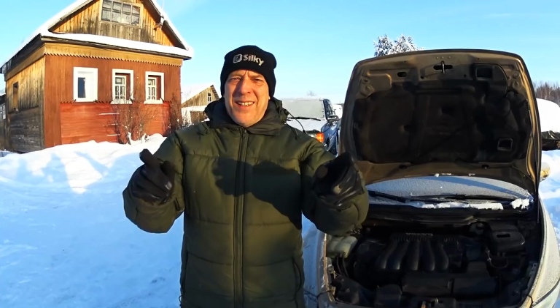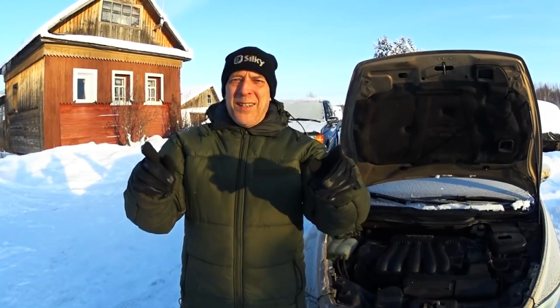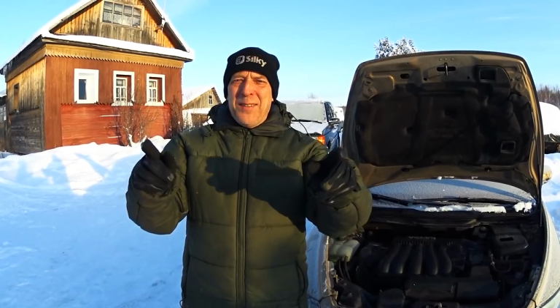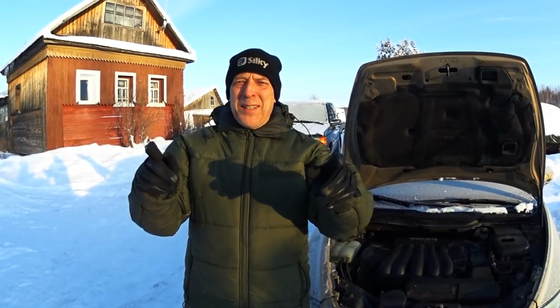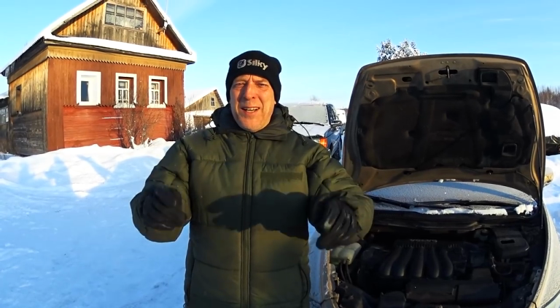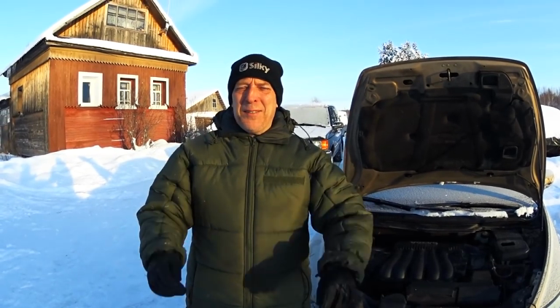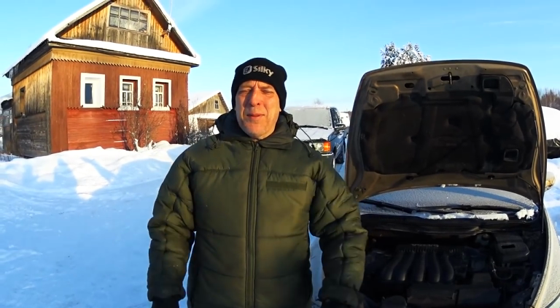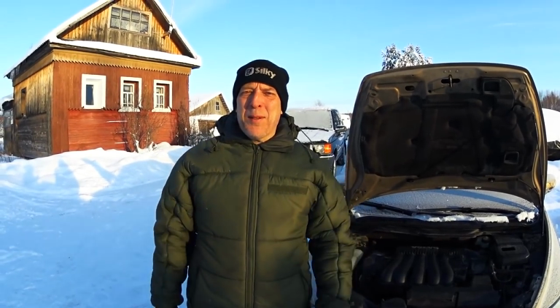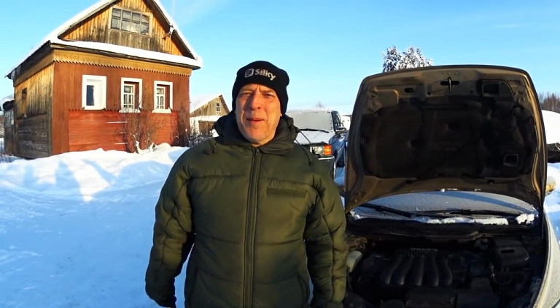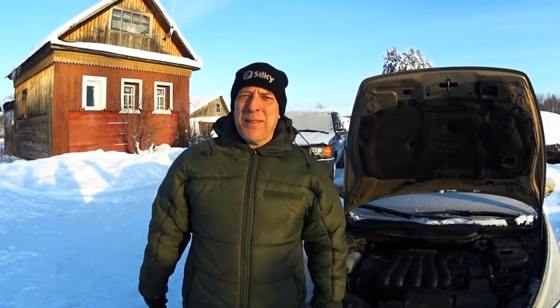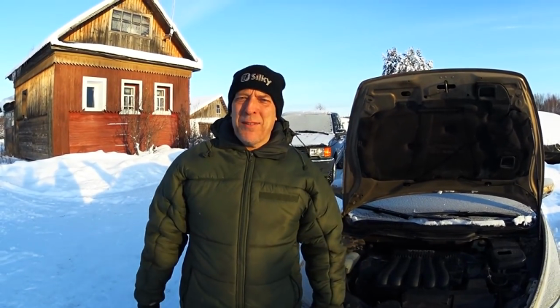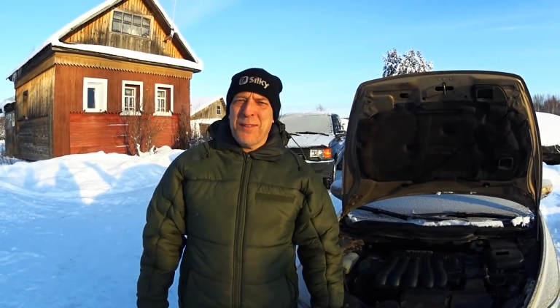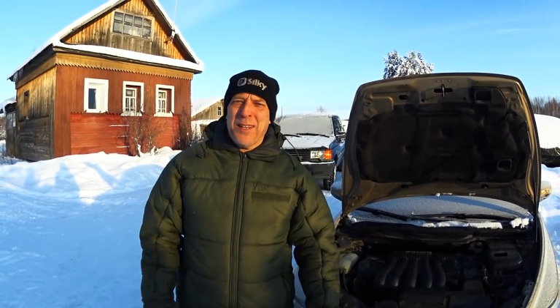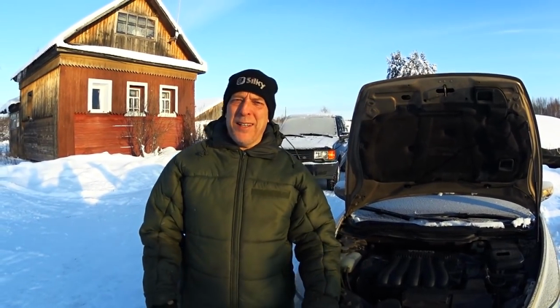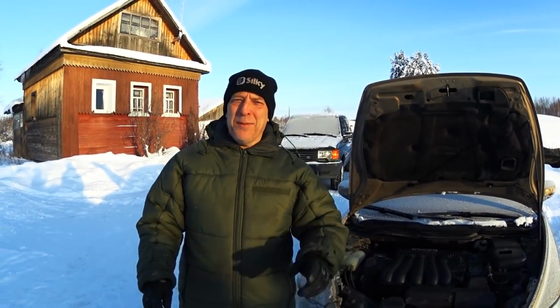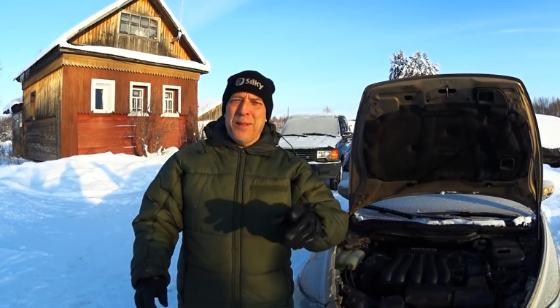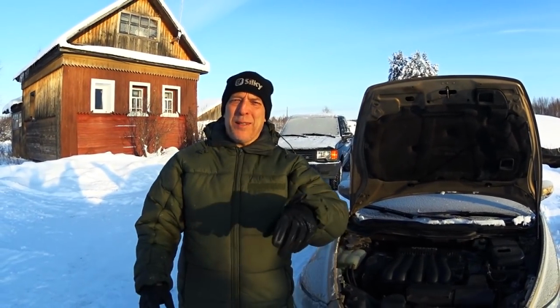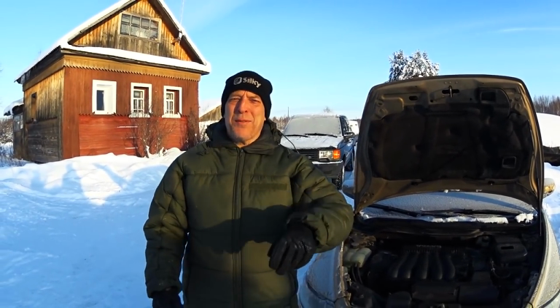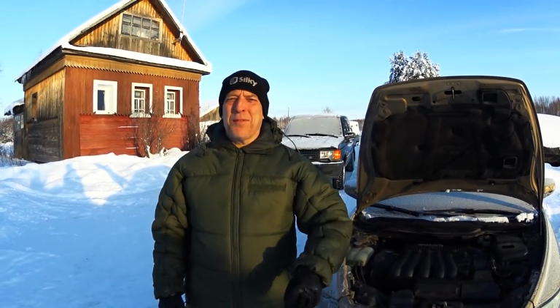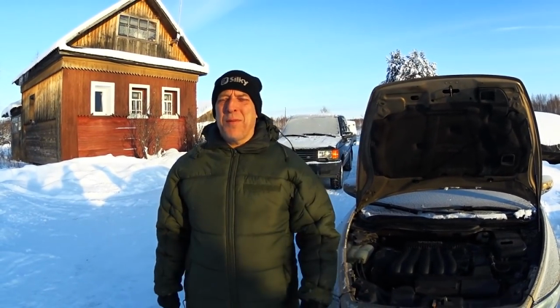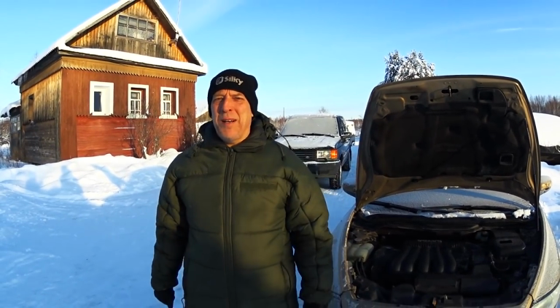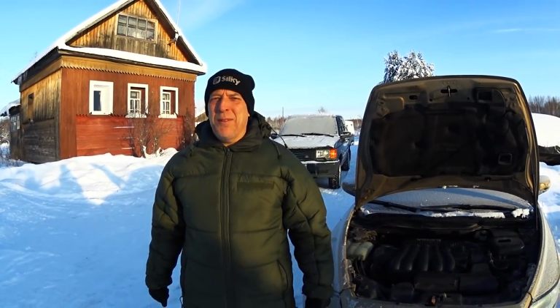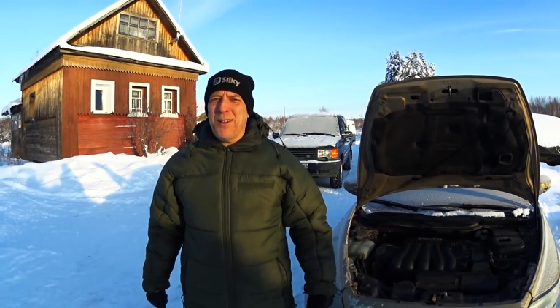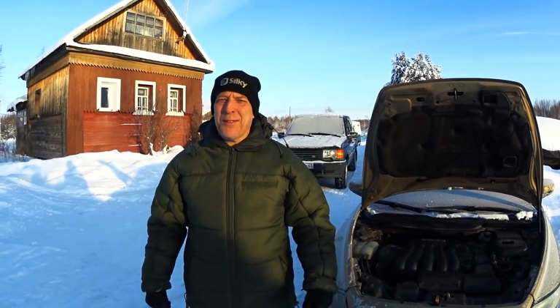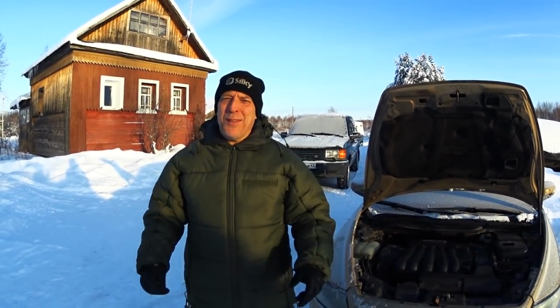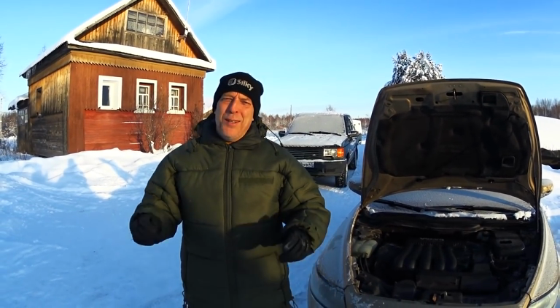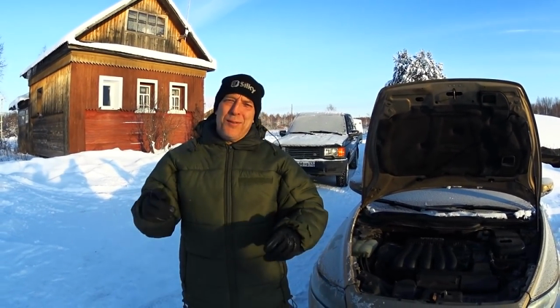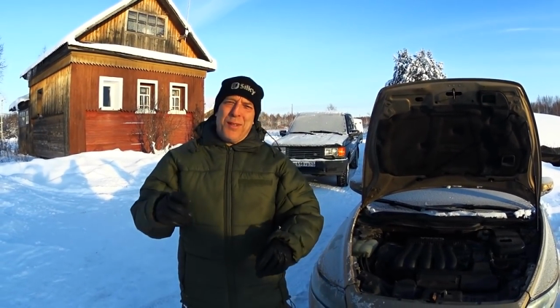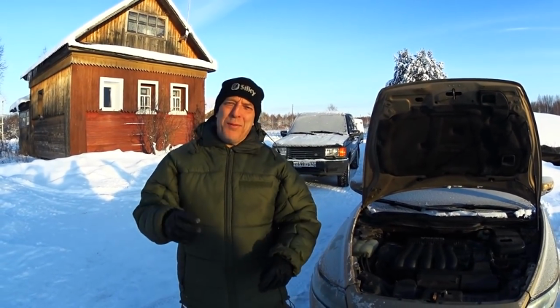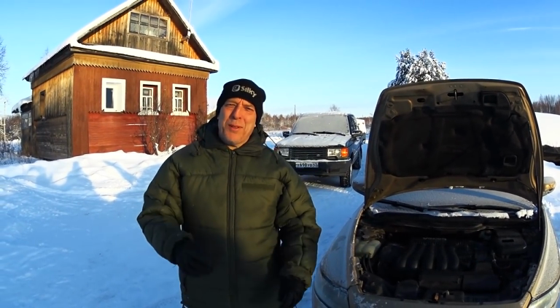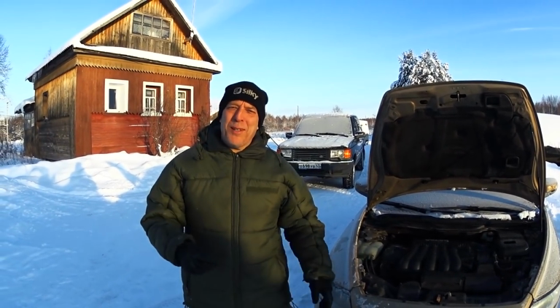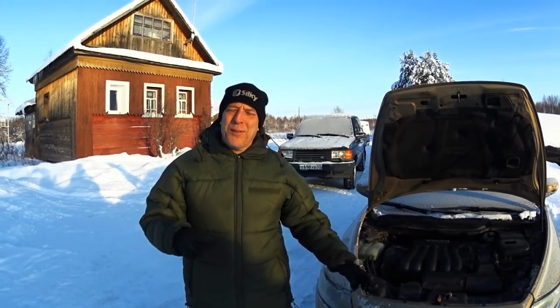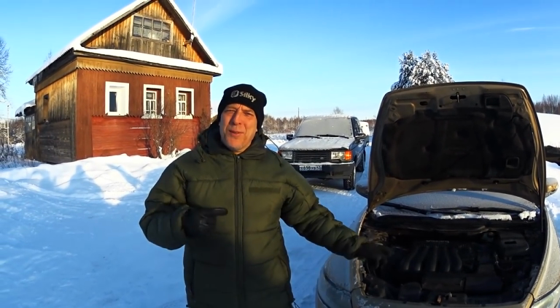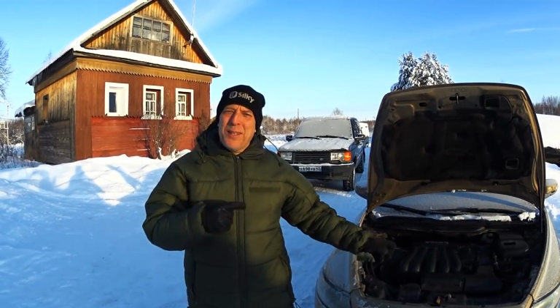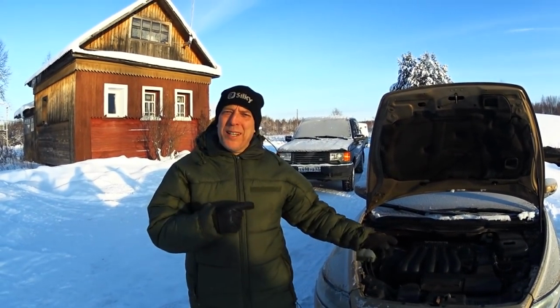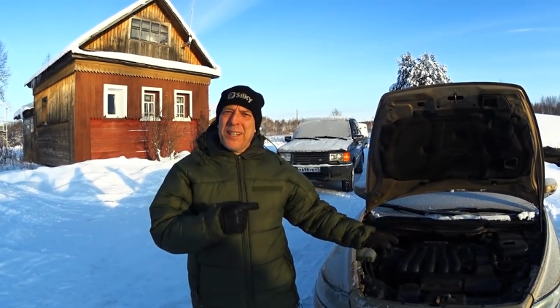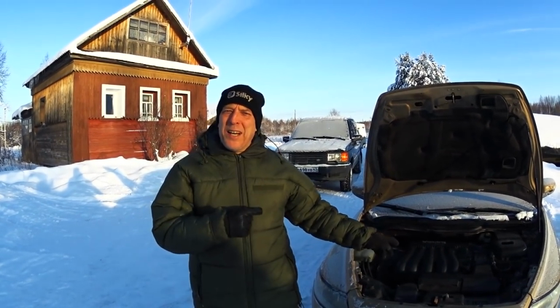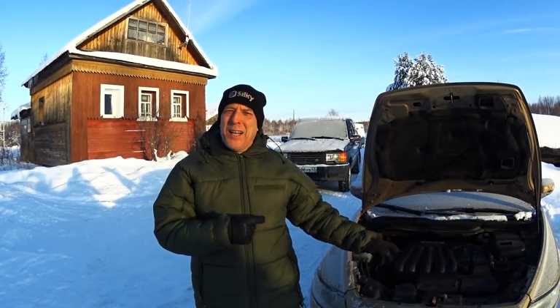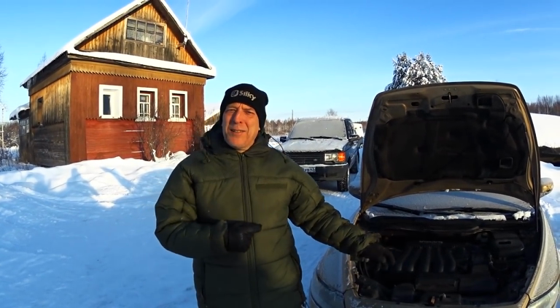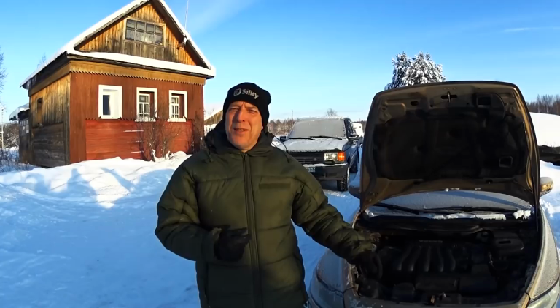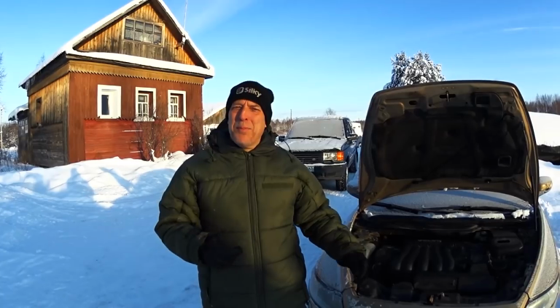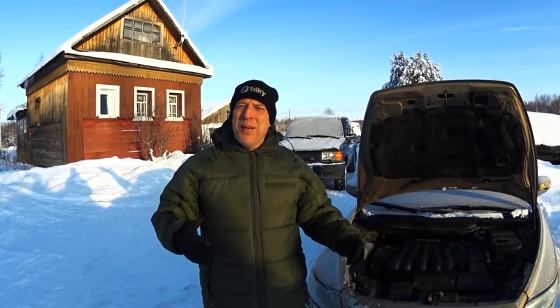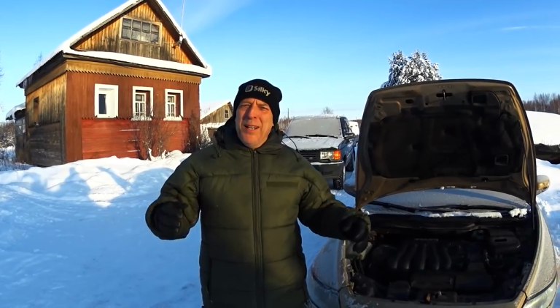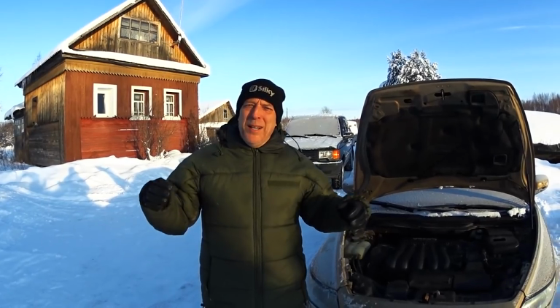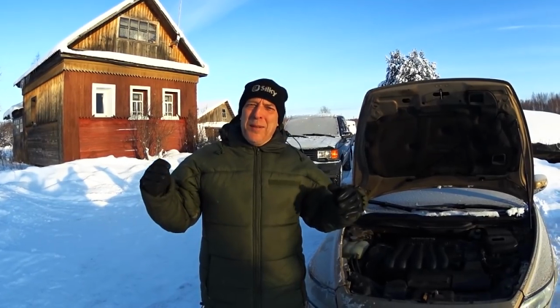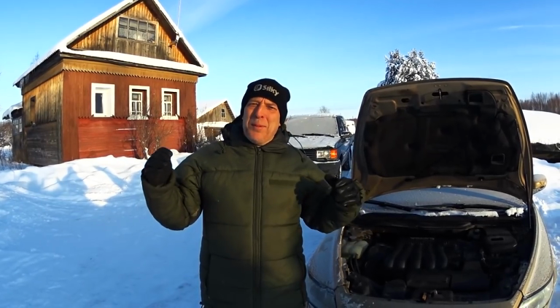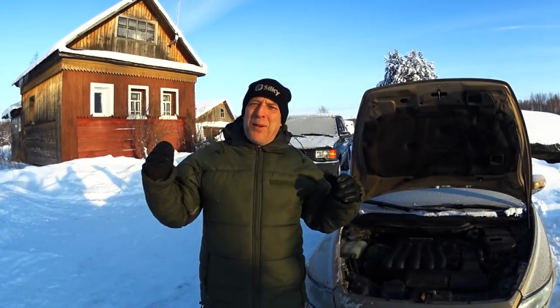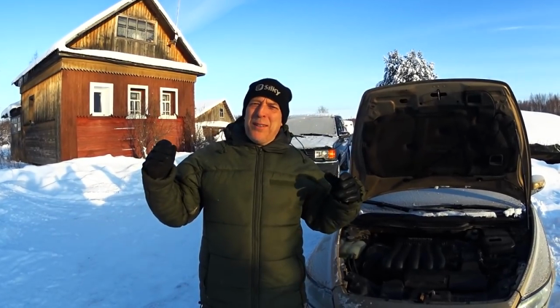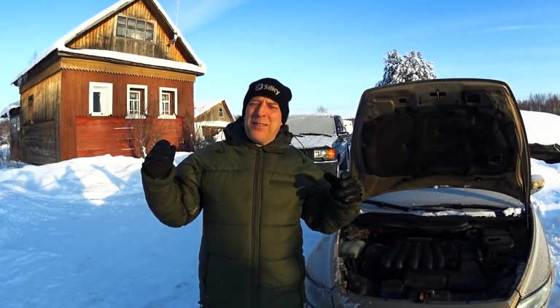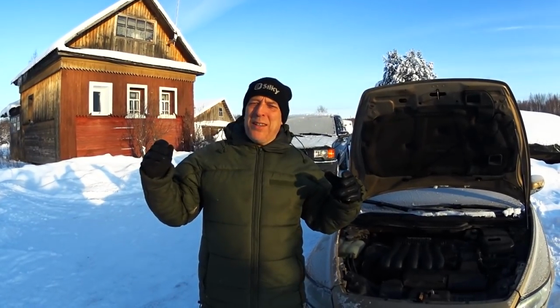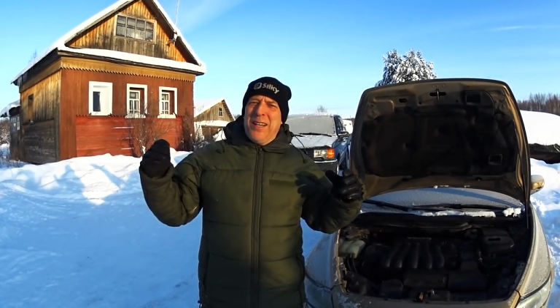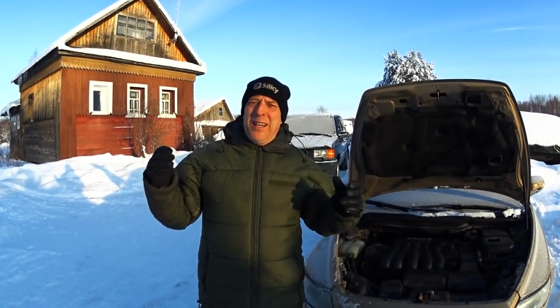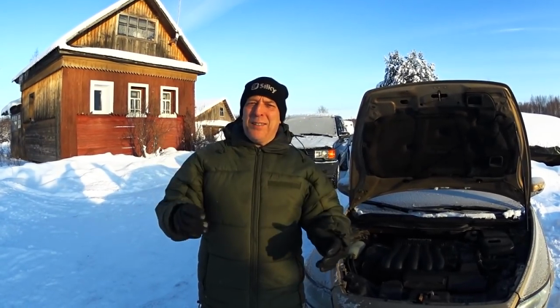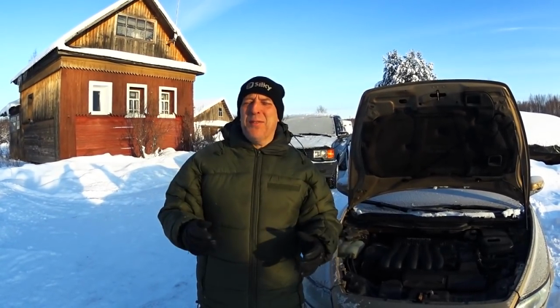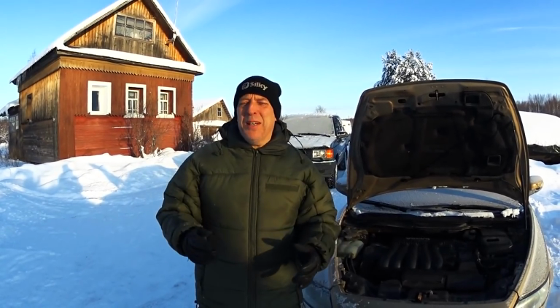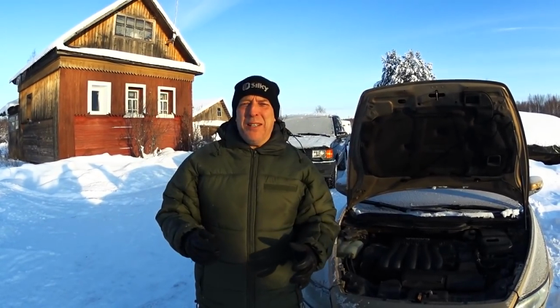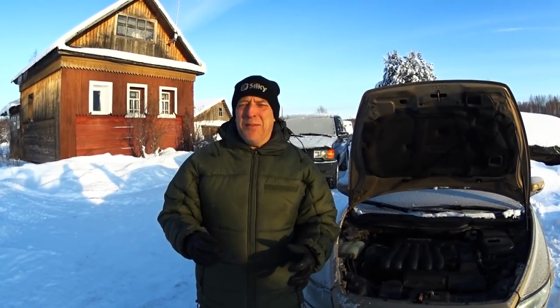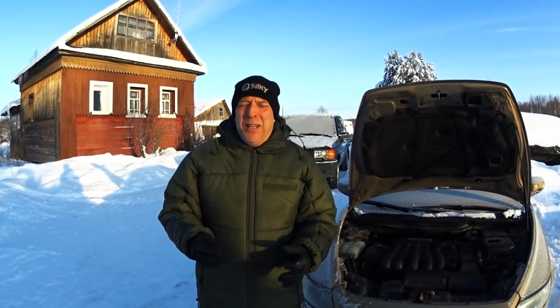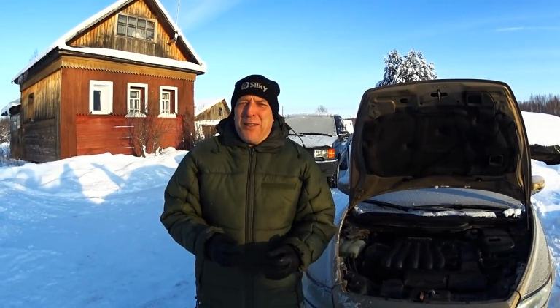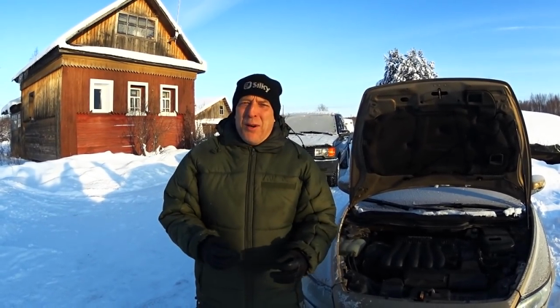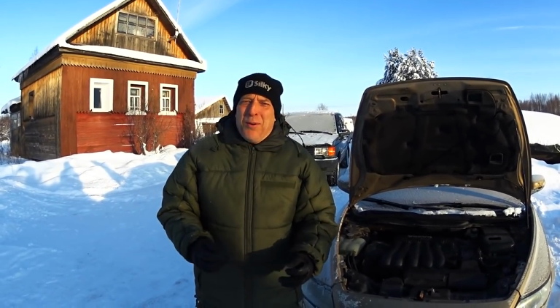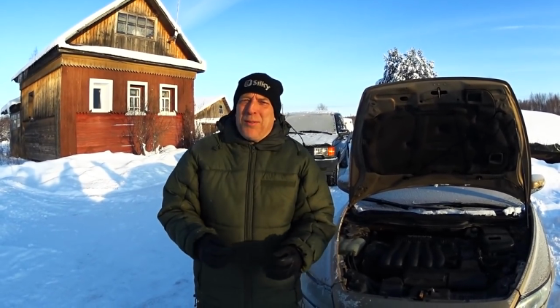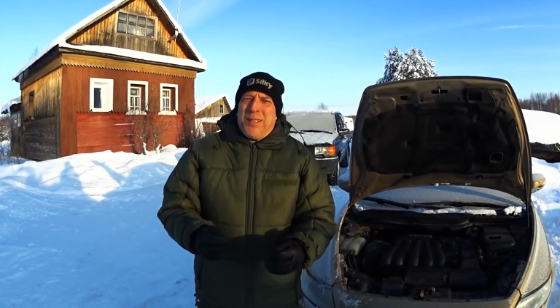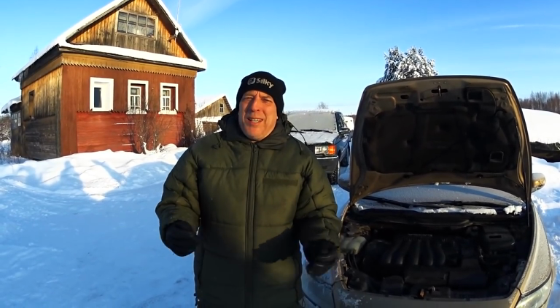Hello there guys, welcome back to the channel. Welcome to Survive Russia. Today we're going to do a little car tip because it's really really cold today.